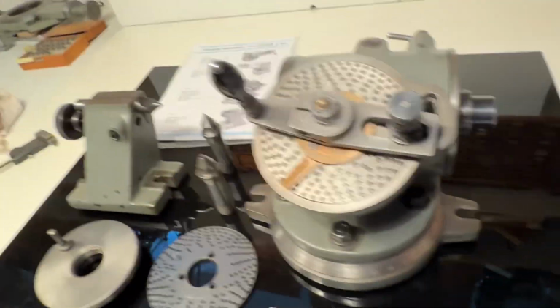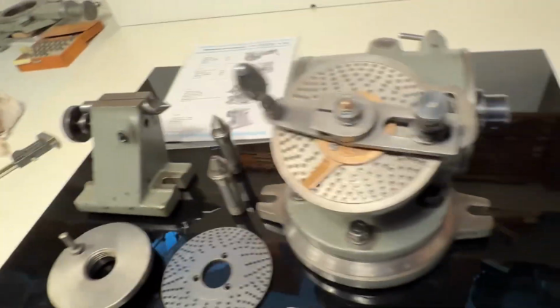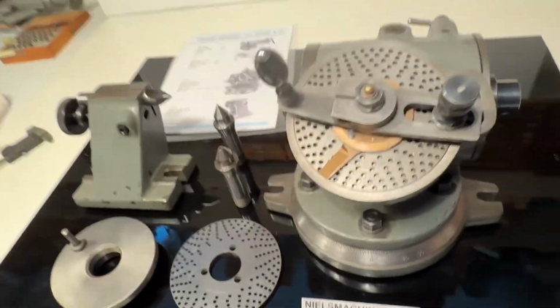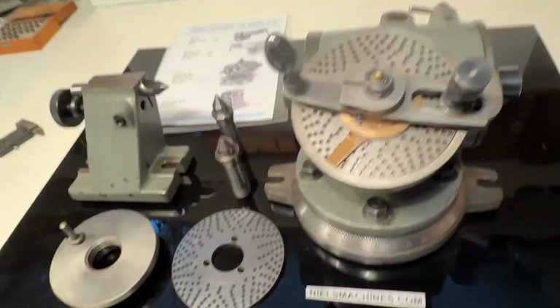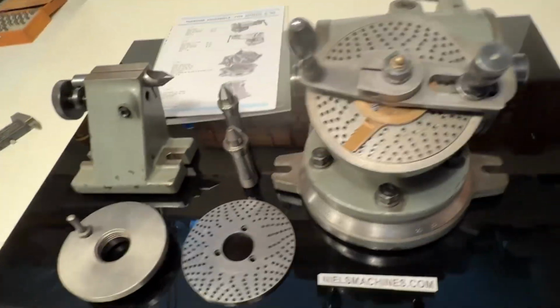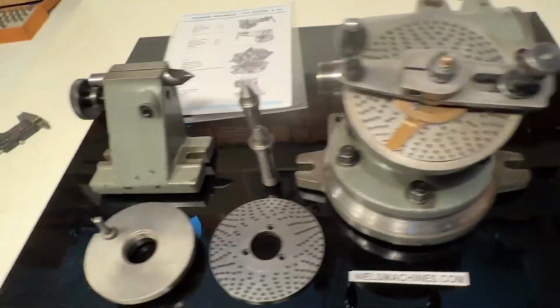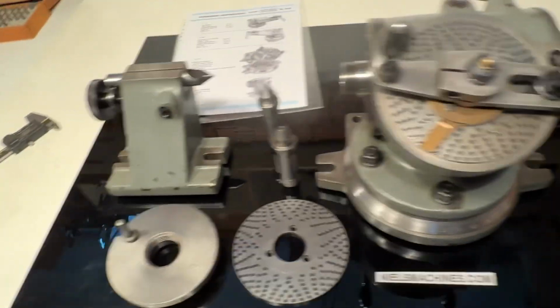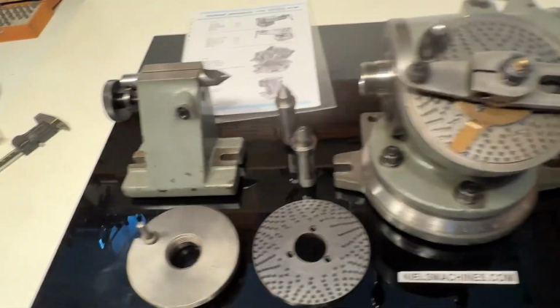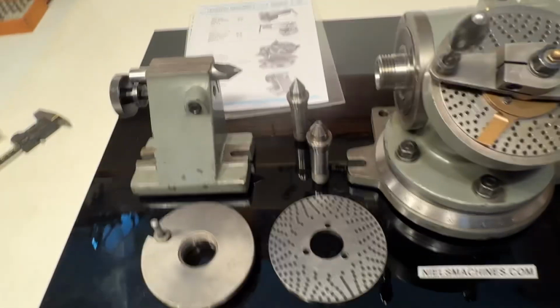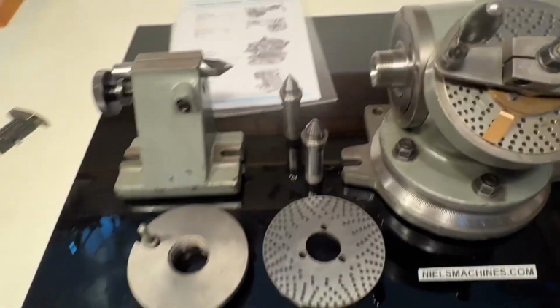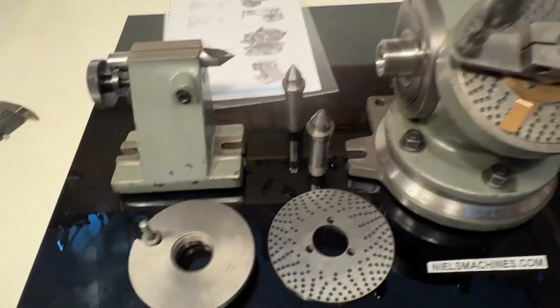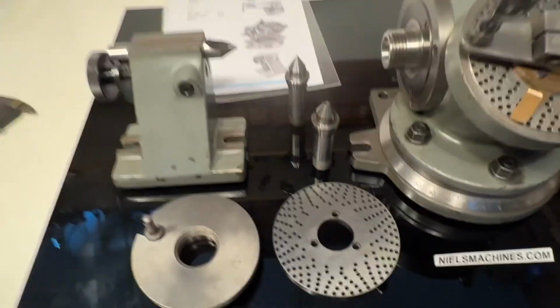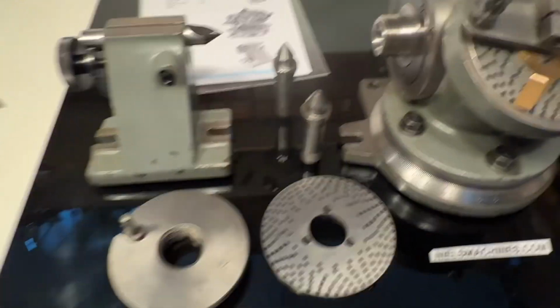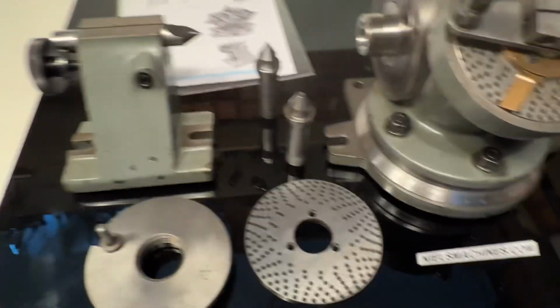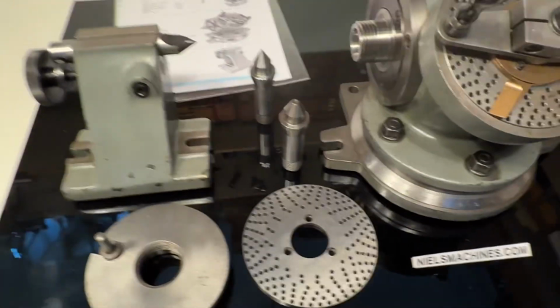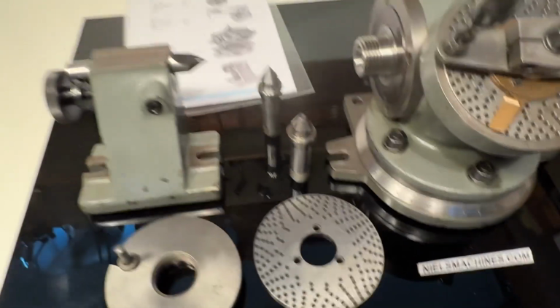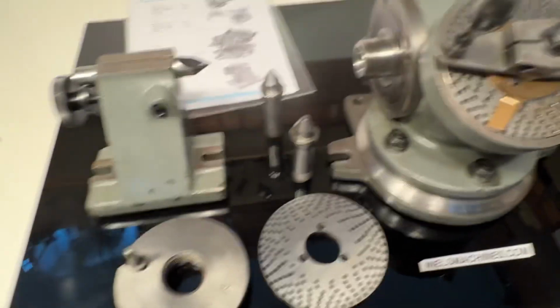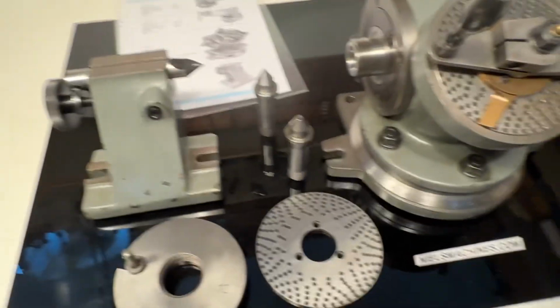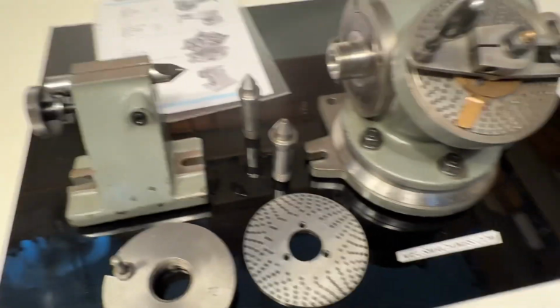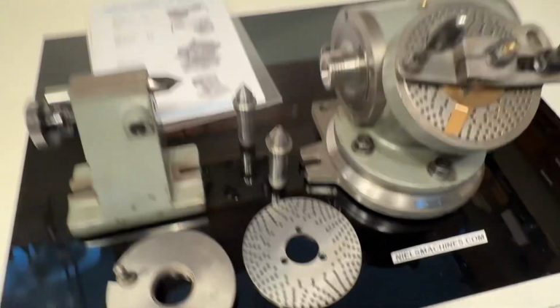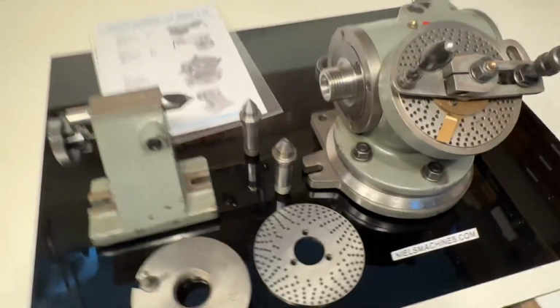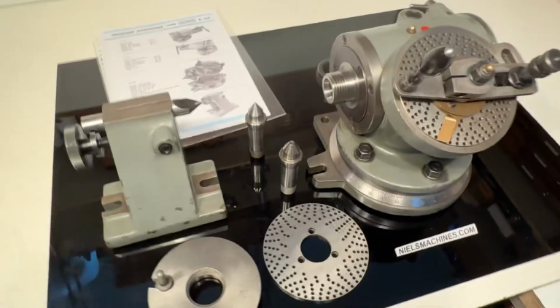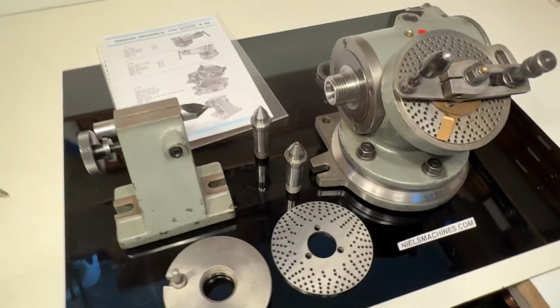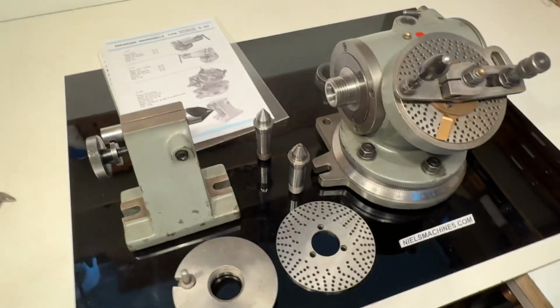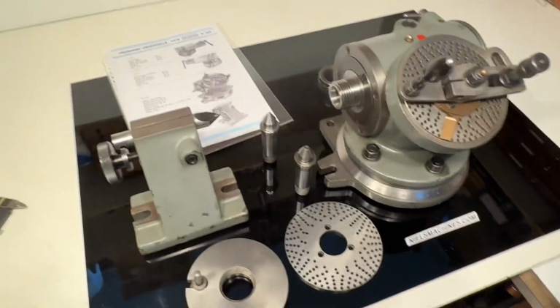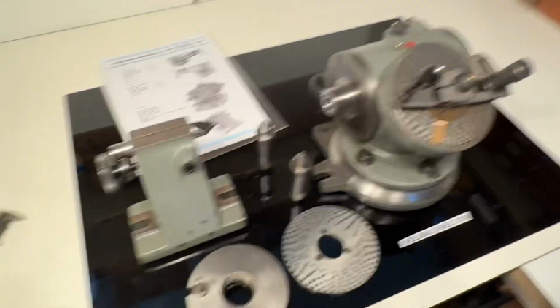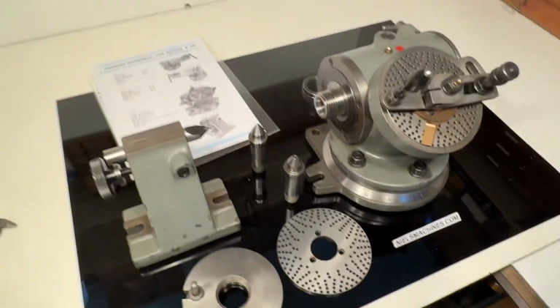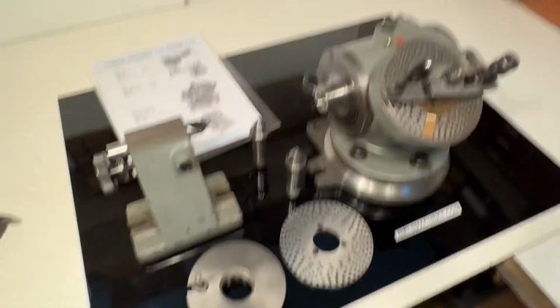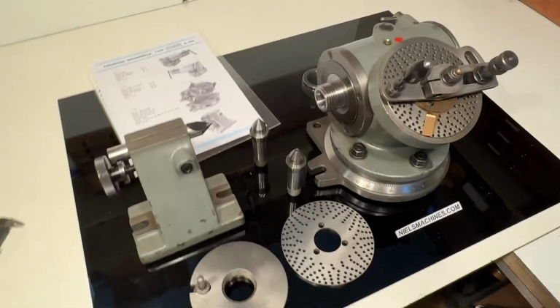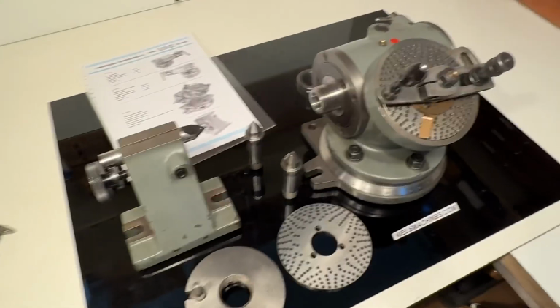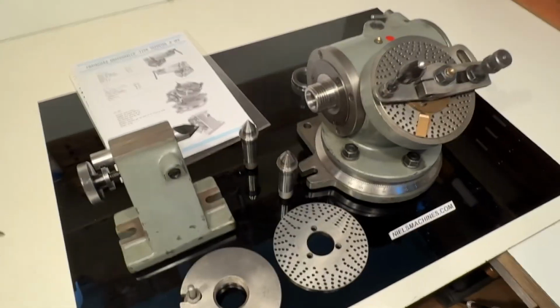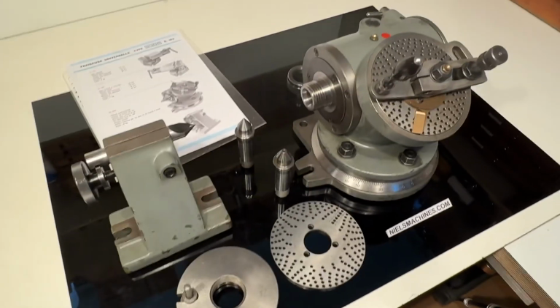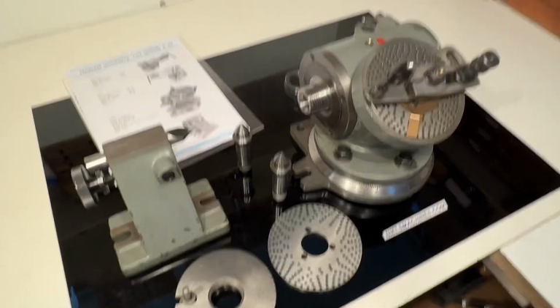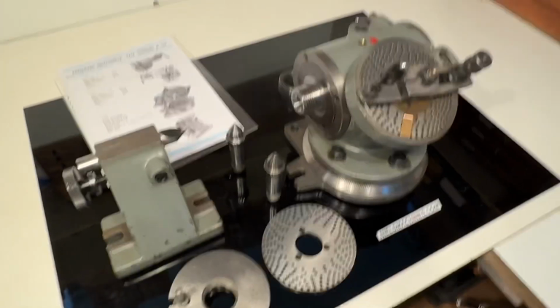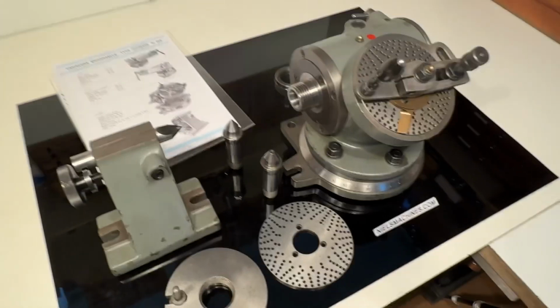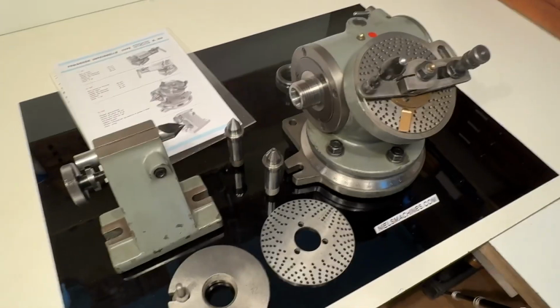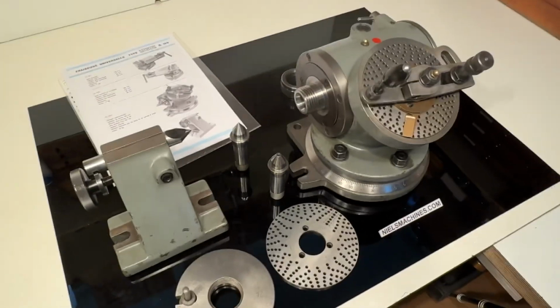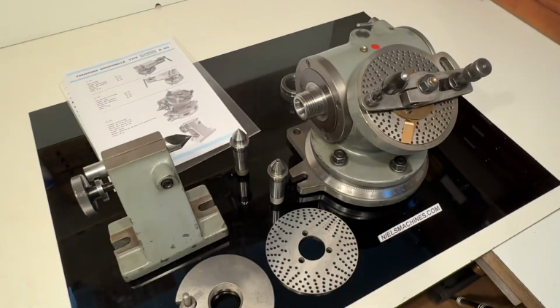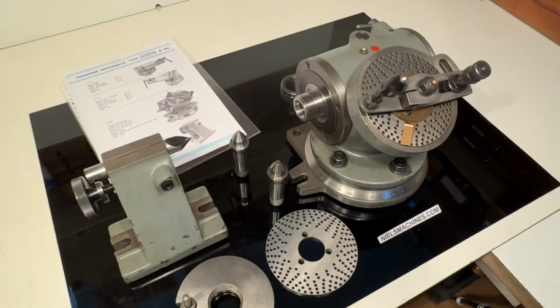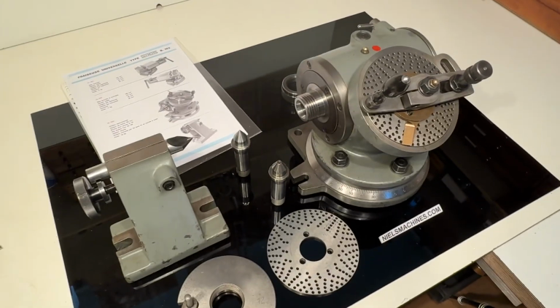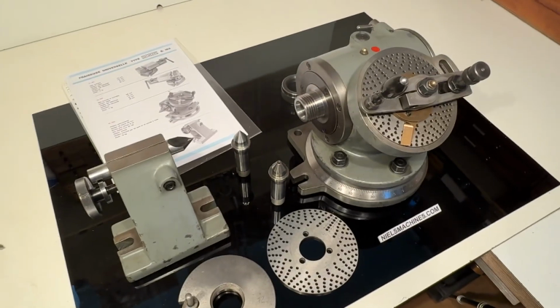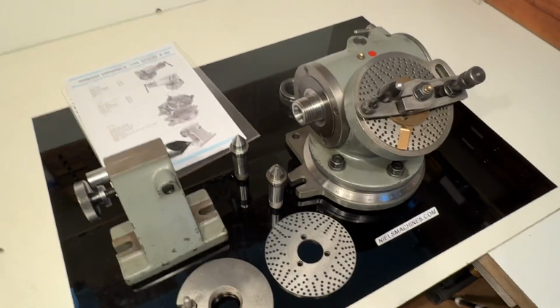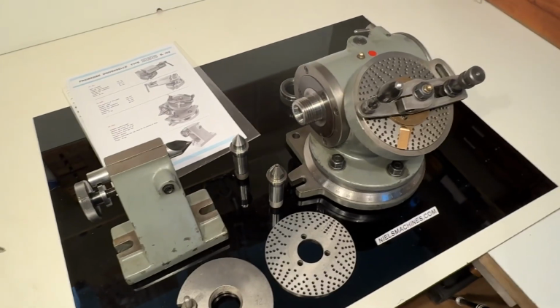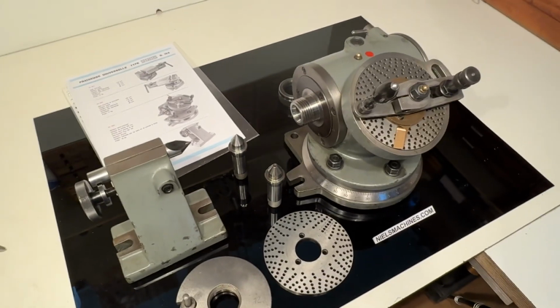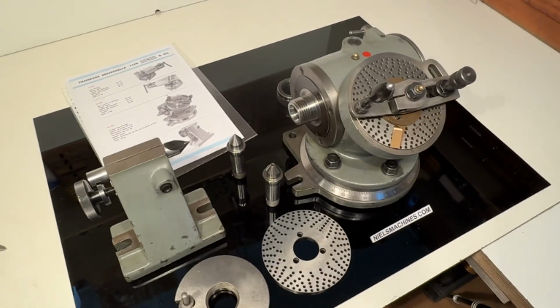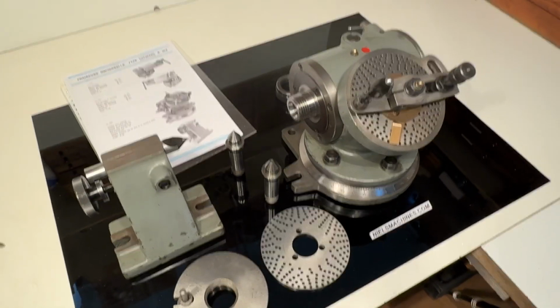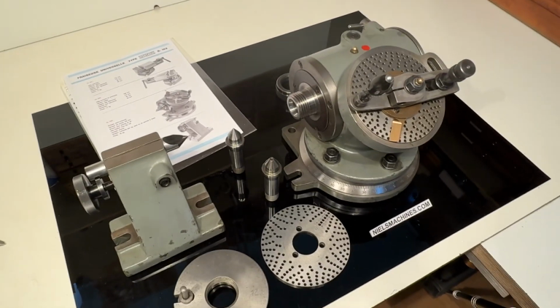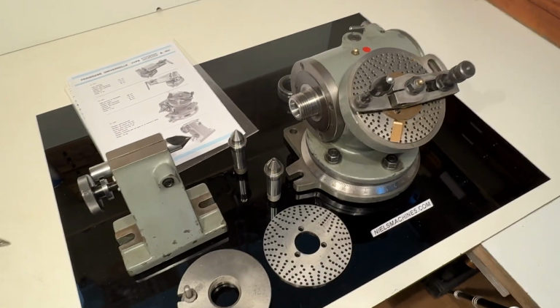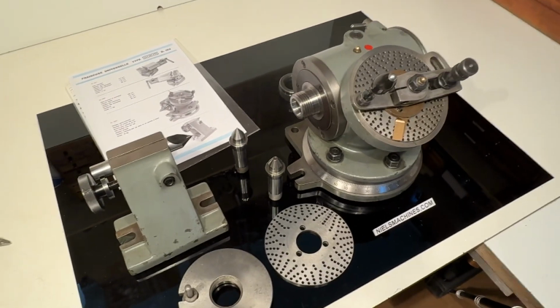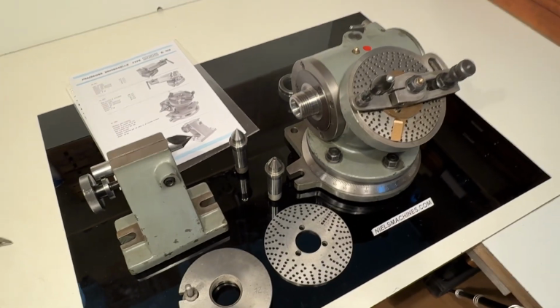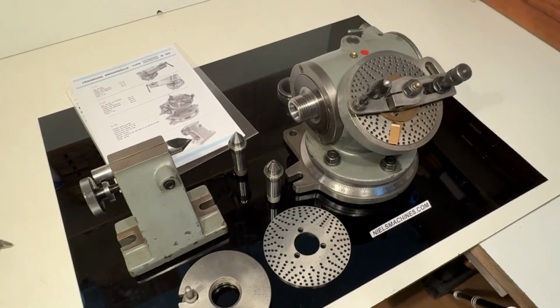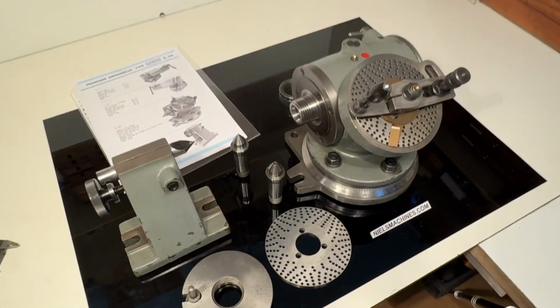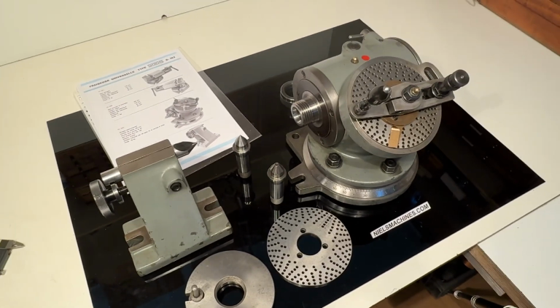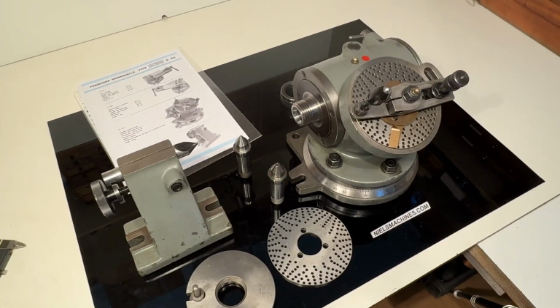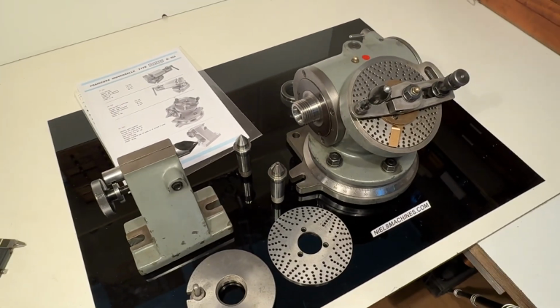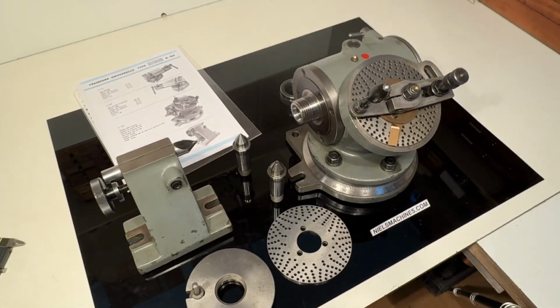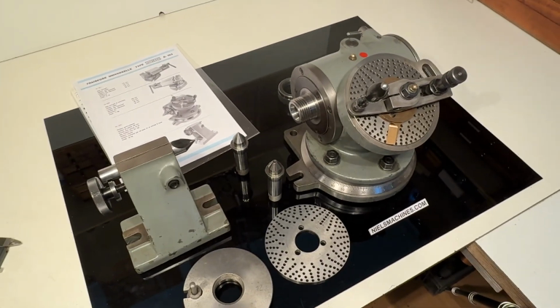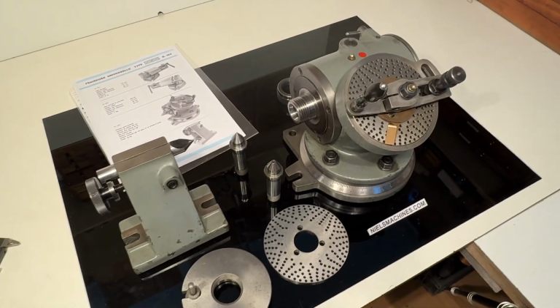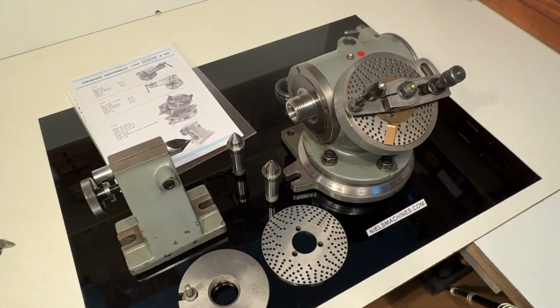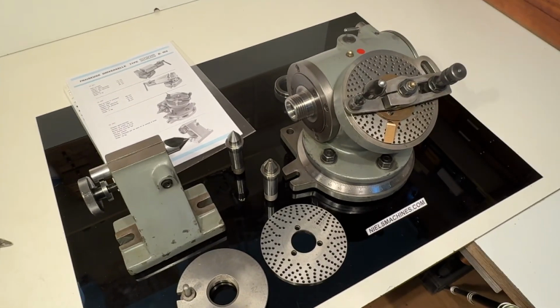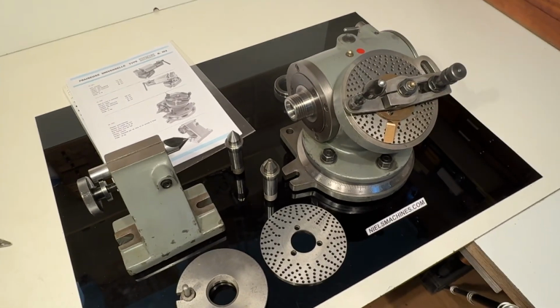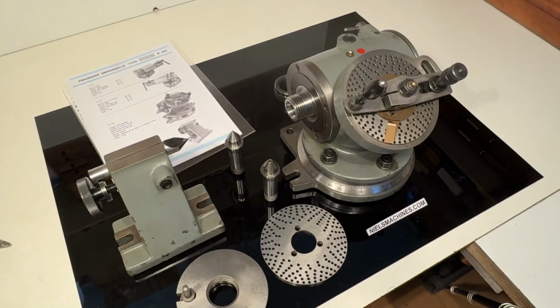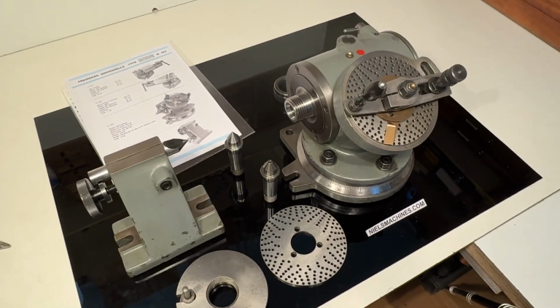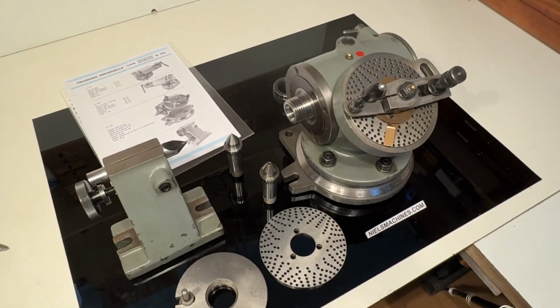I think I showed everything. Thank you for watching — this machine is total happiness, total happiness!